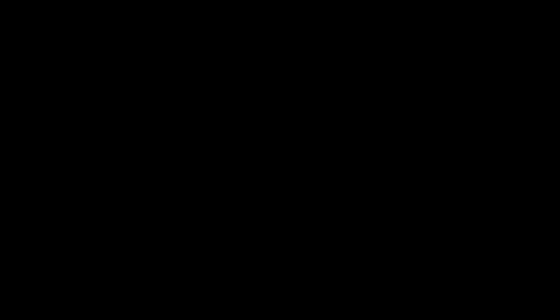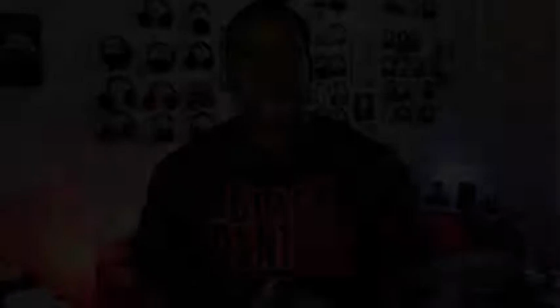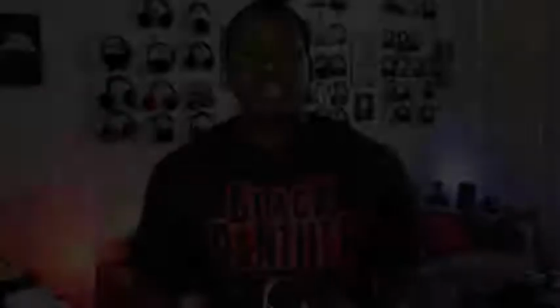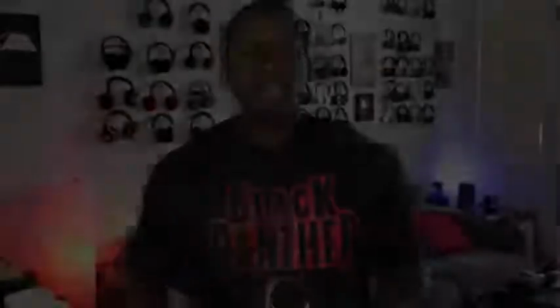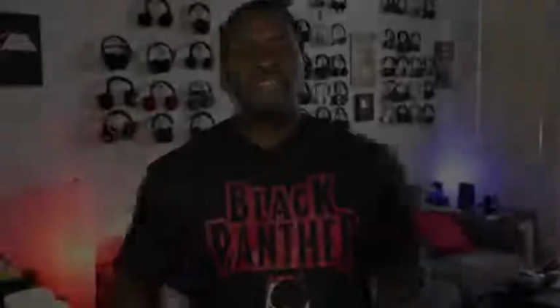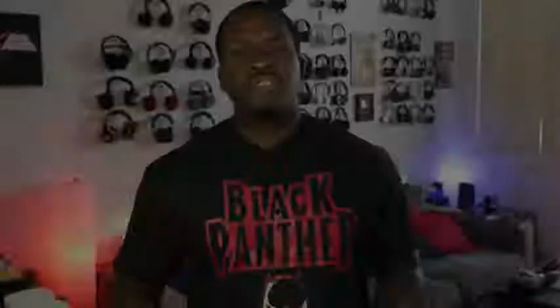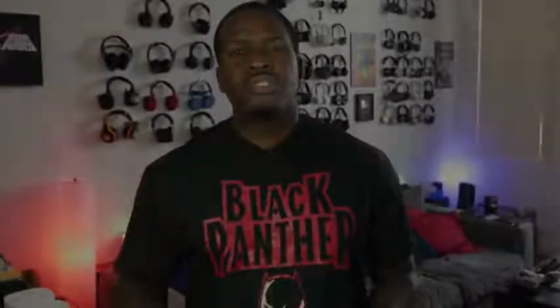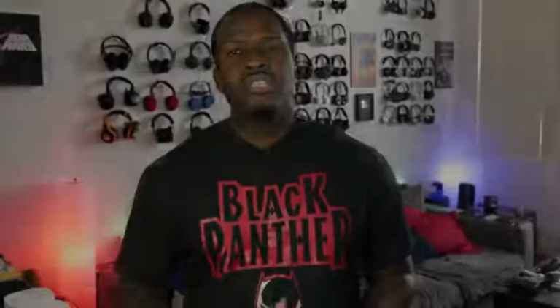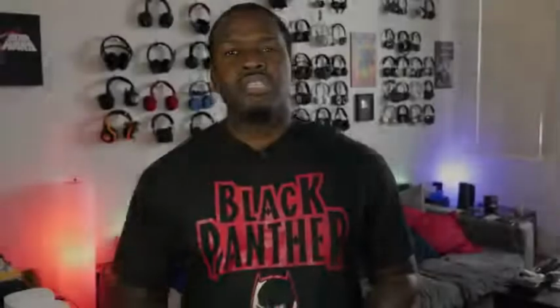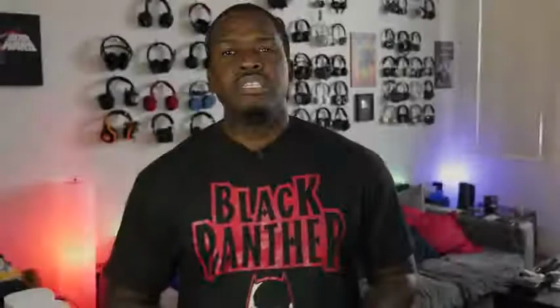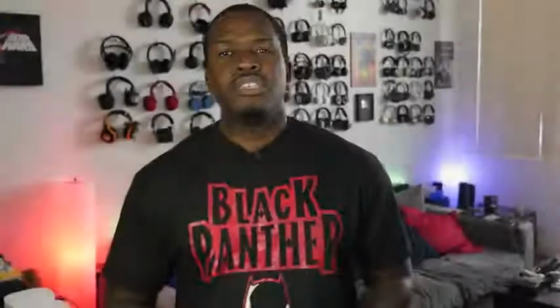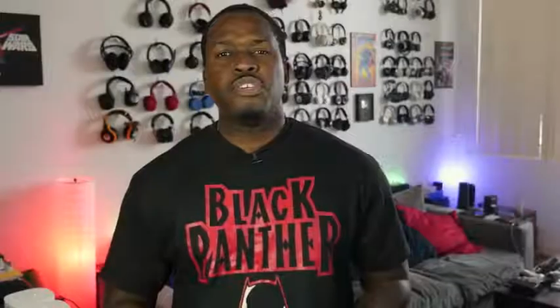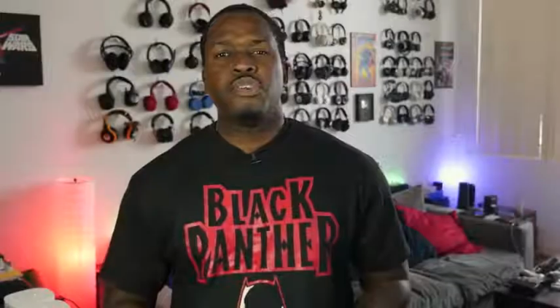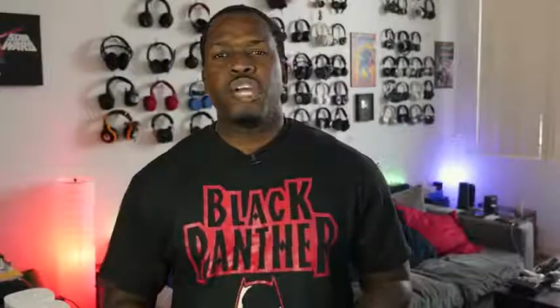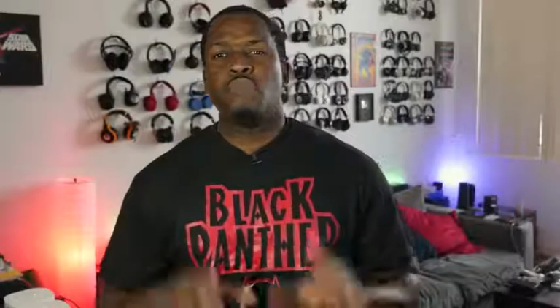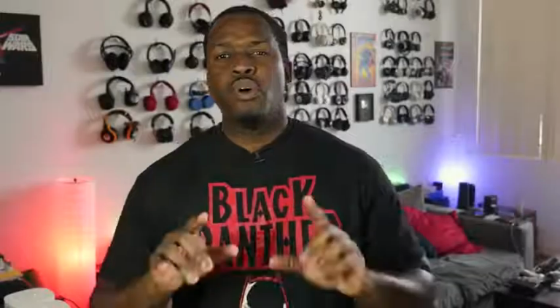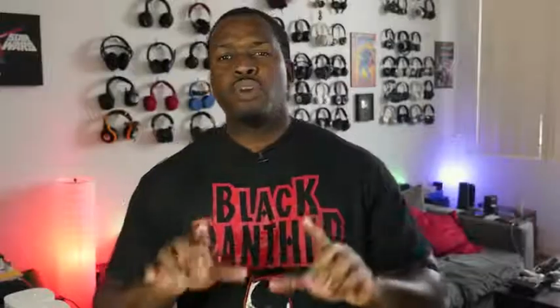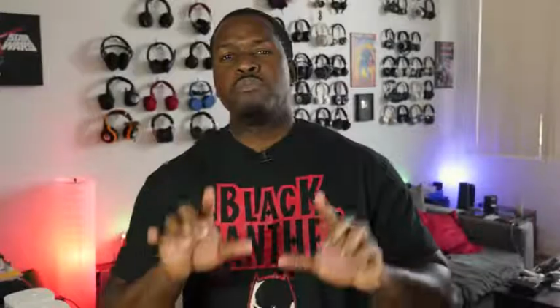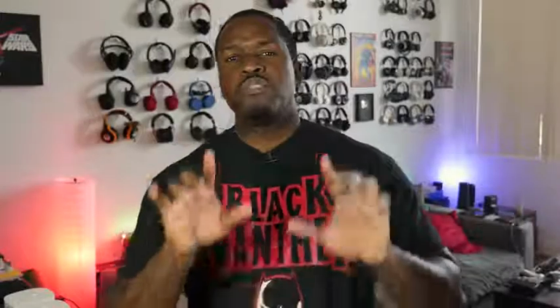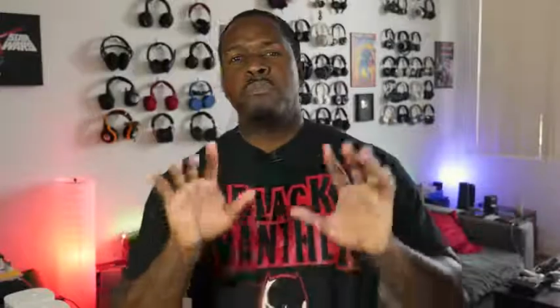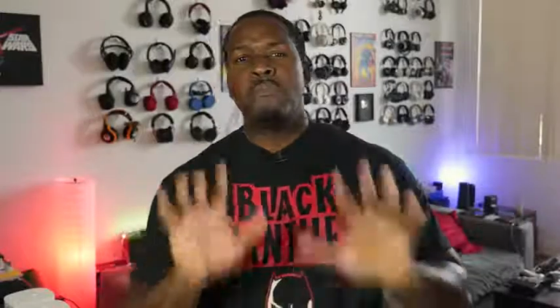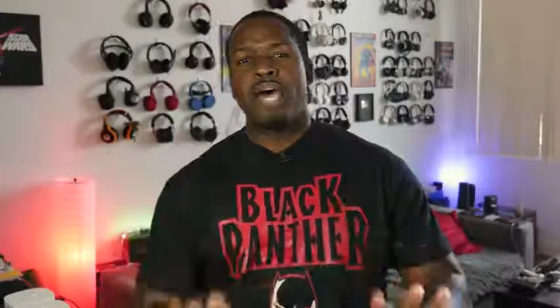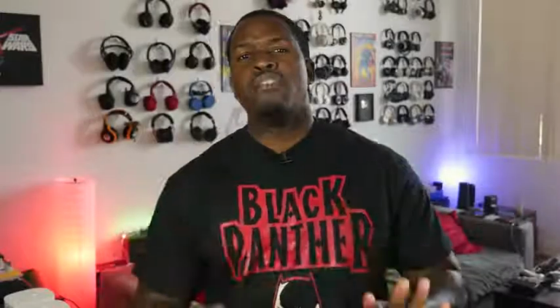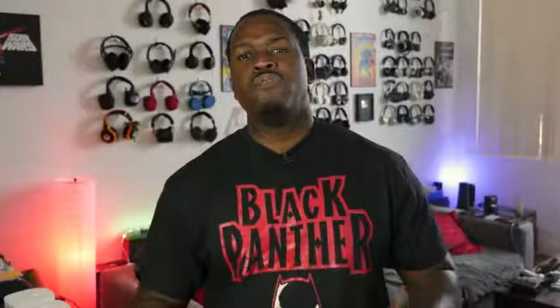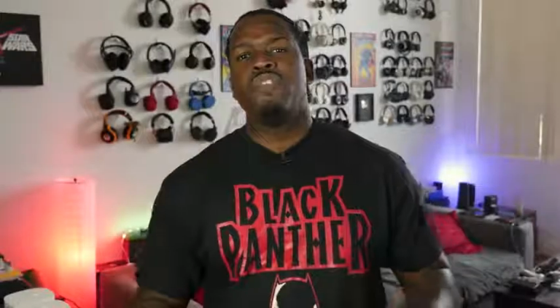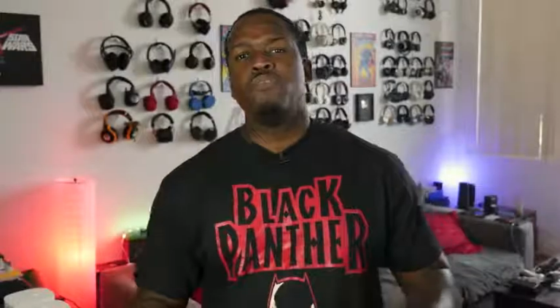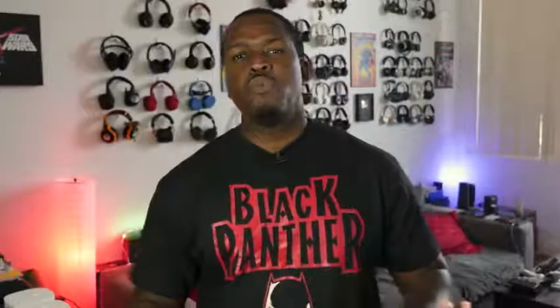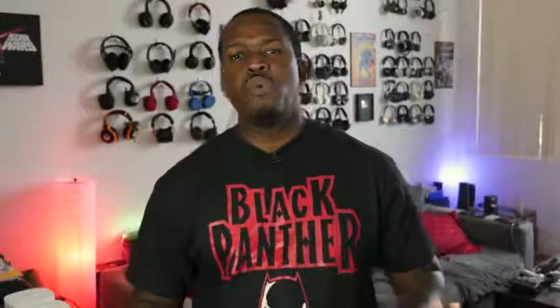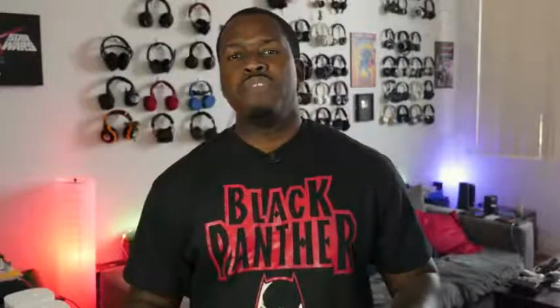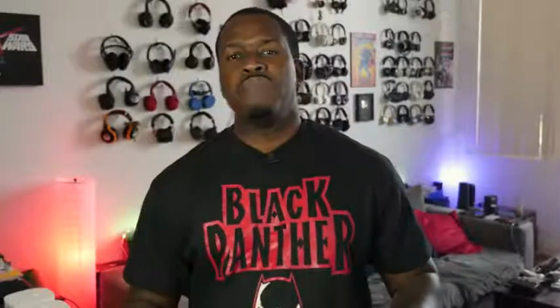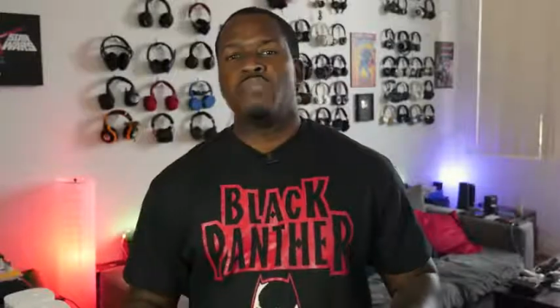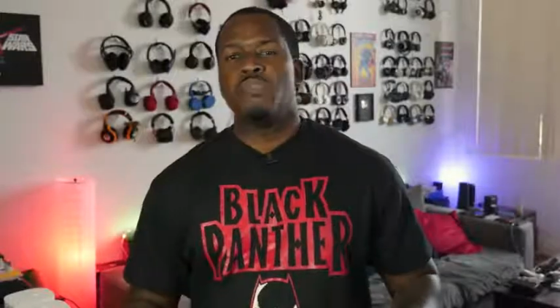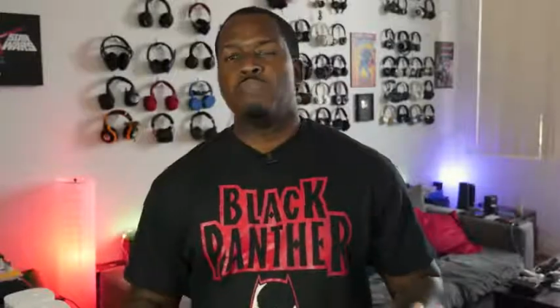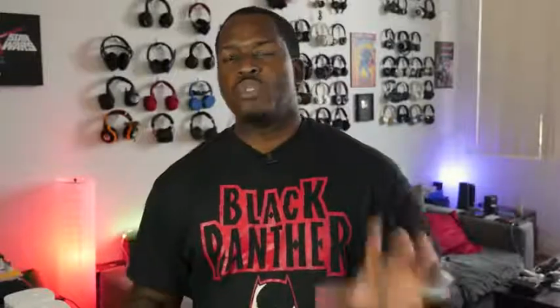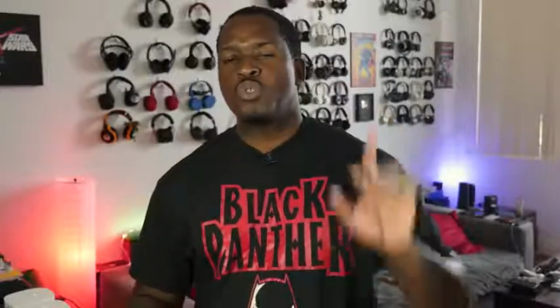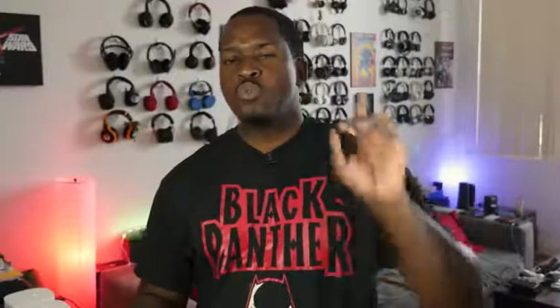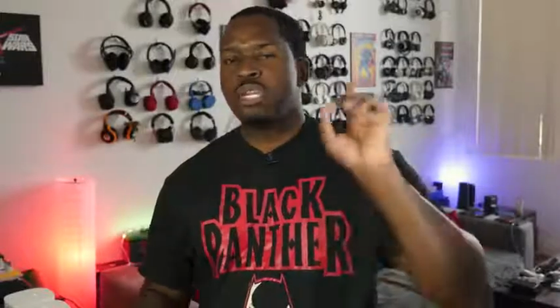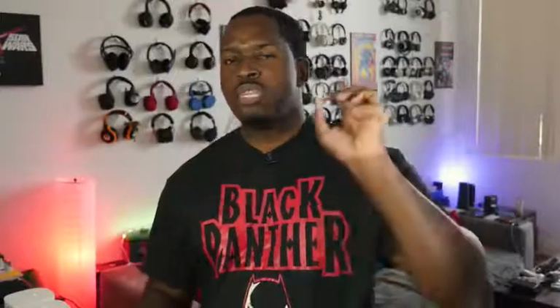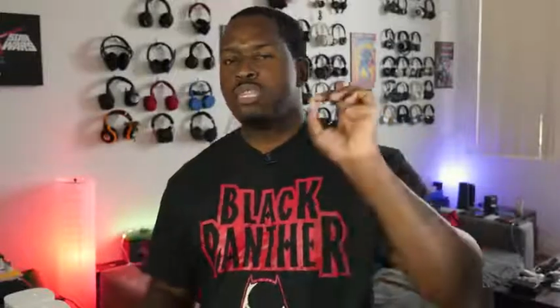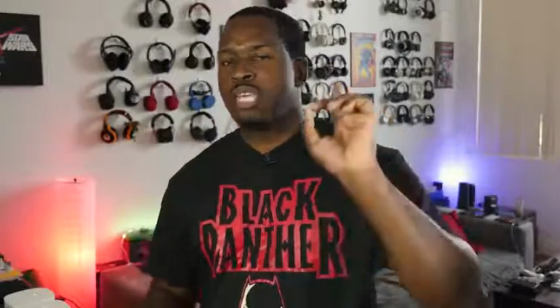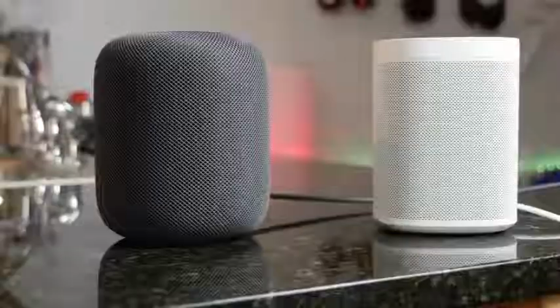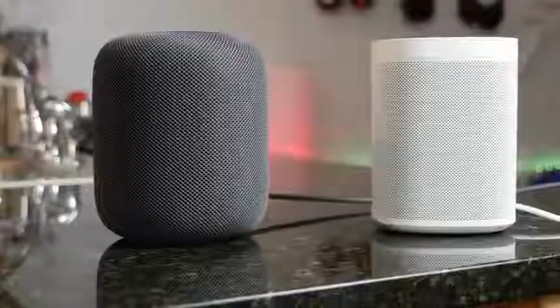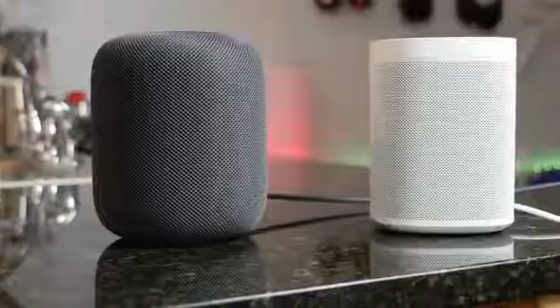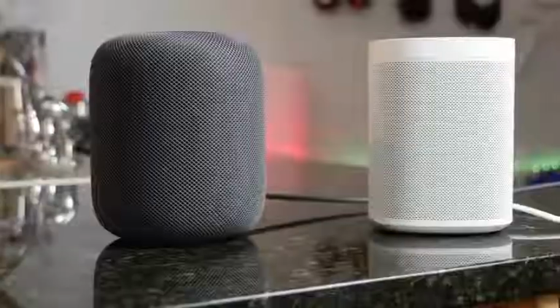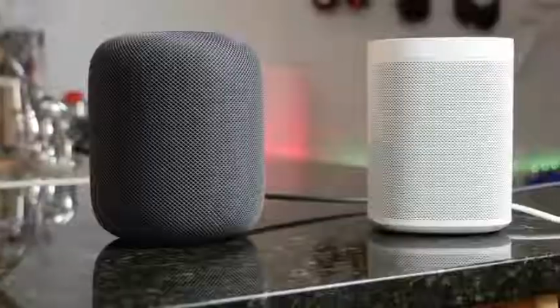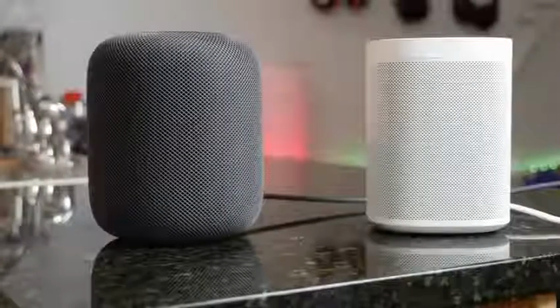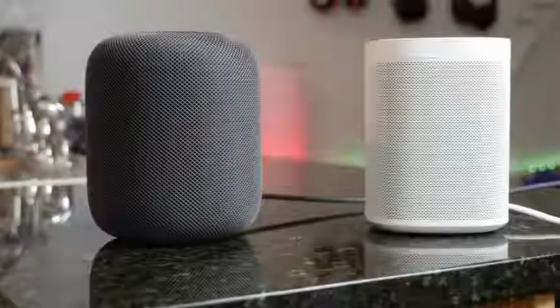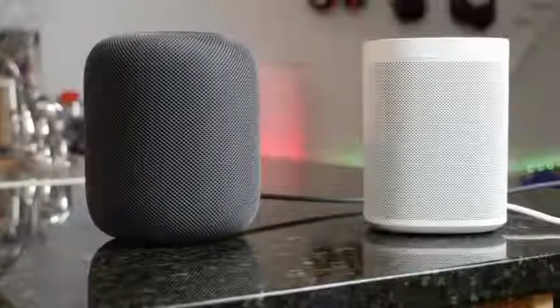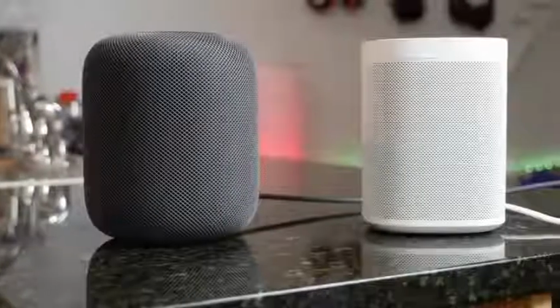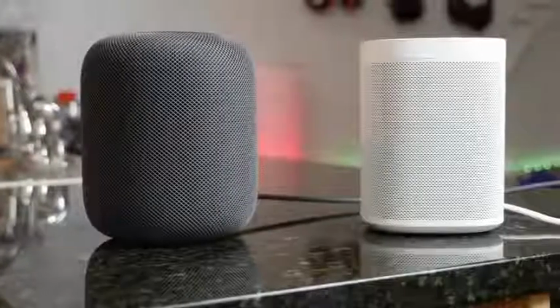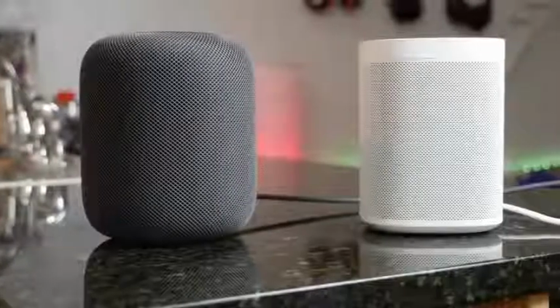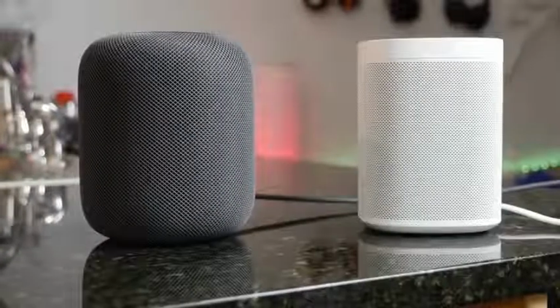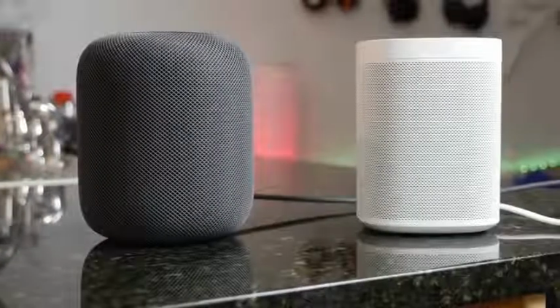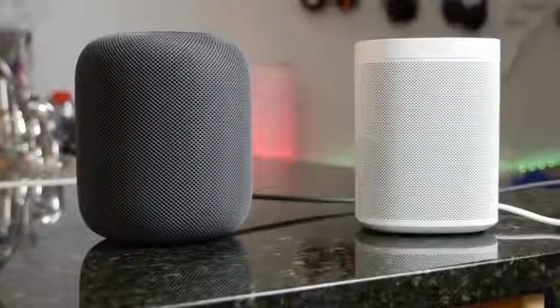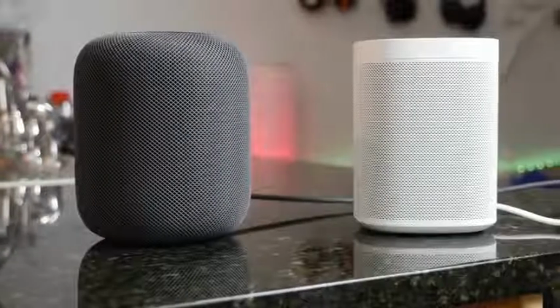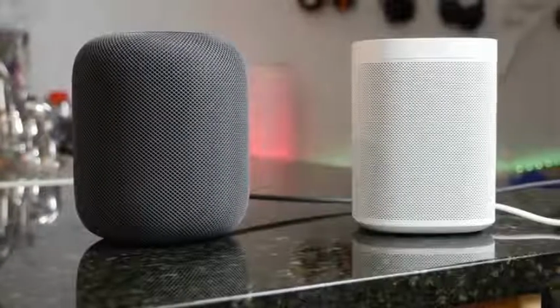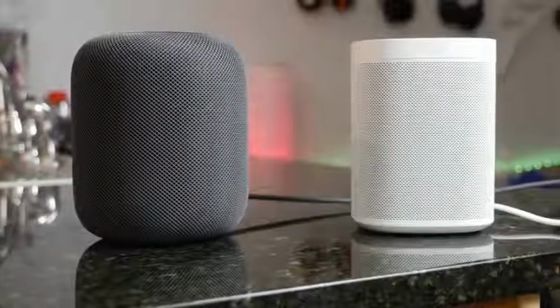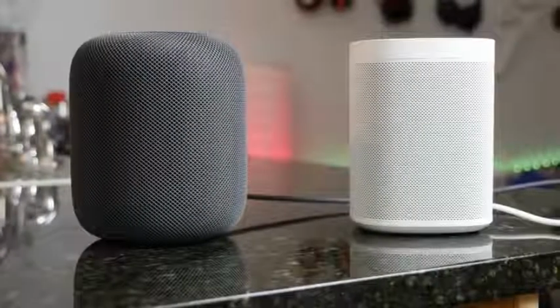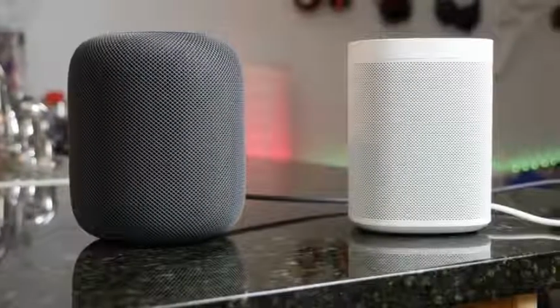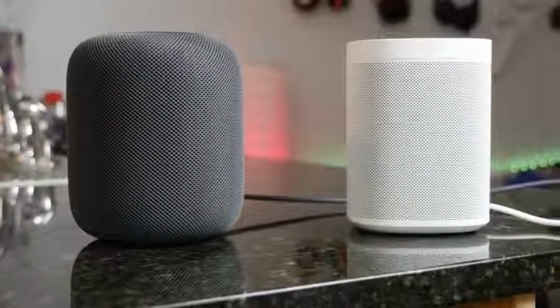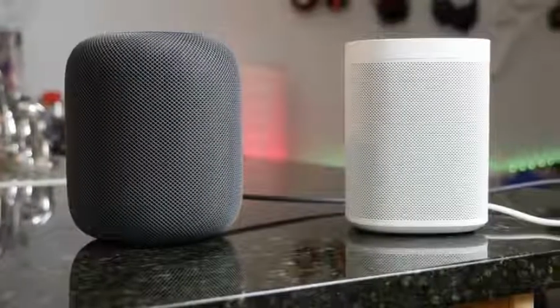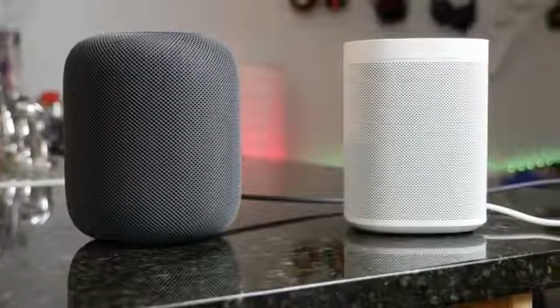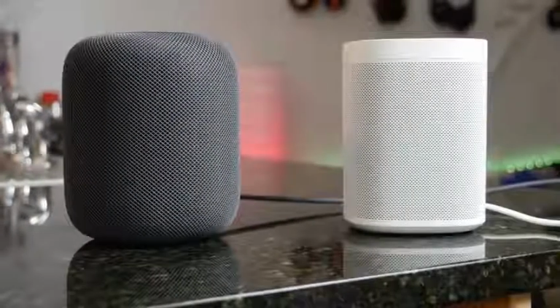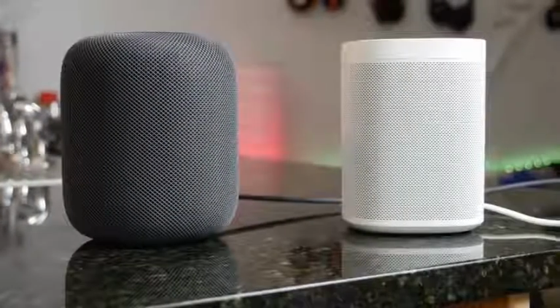Hey guys, Thunder E here, and welcome to the battle vid you've been waiting for between the Apple HomePod and the Sonos One.